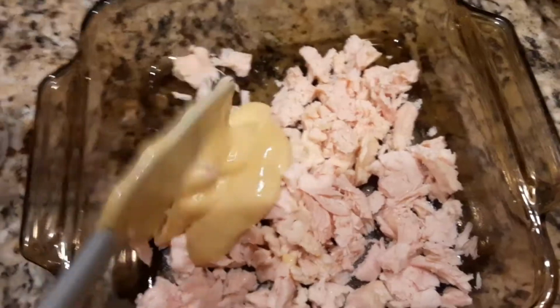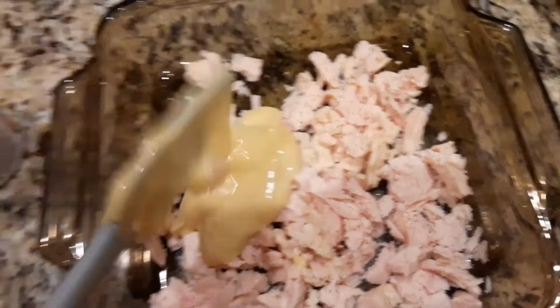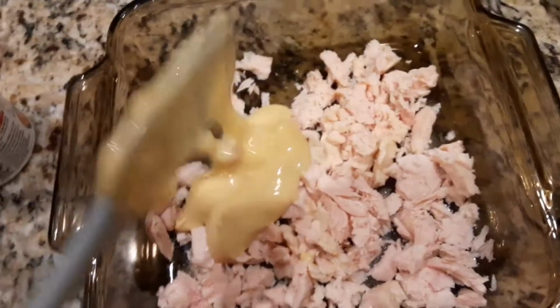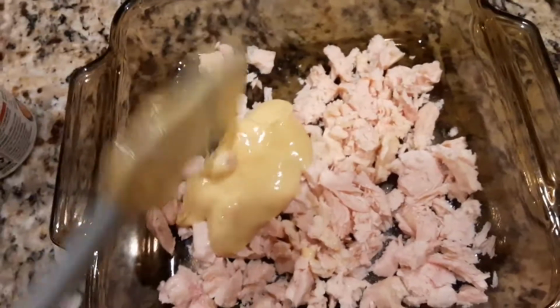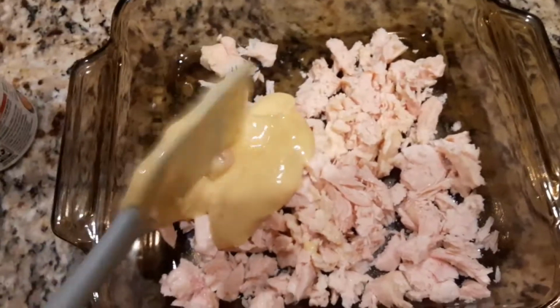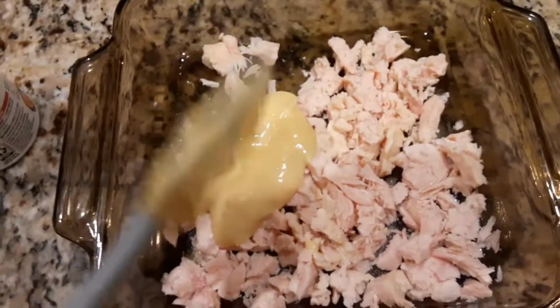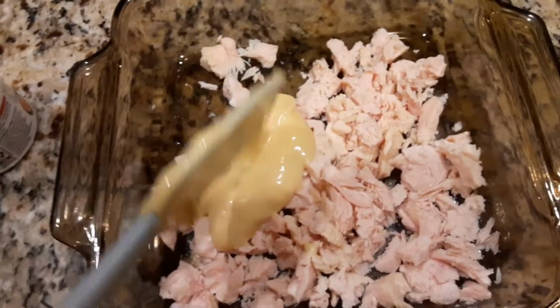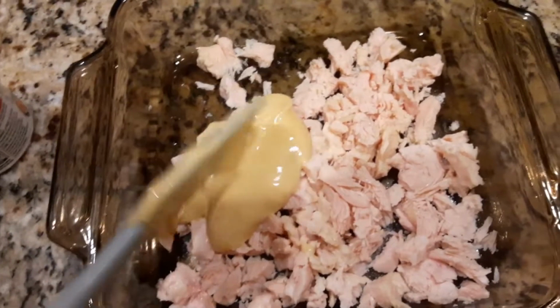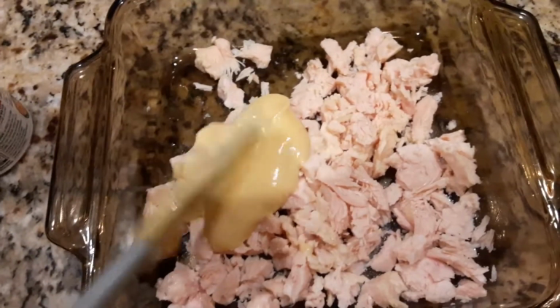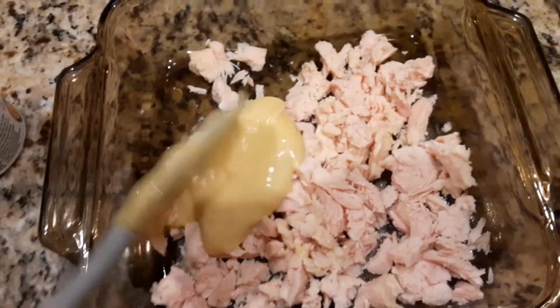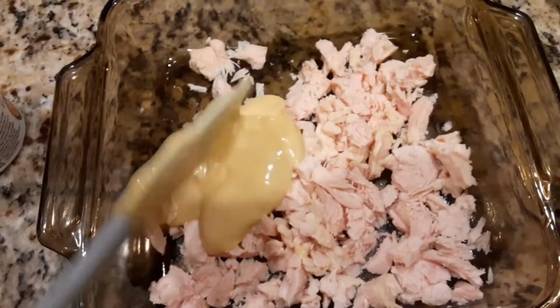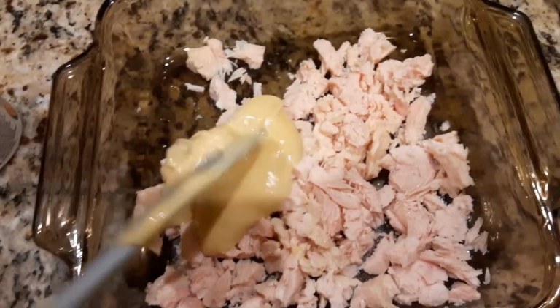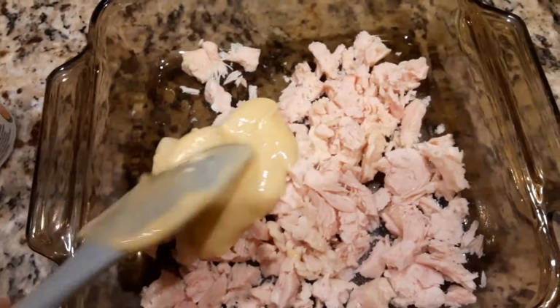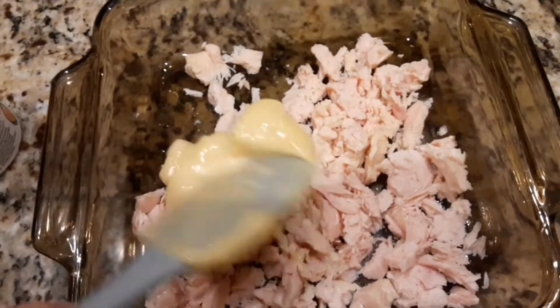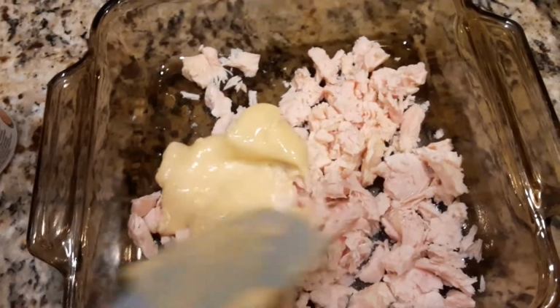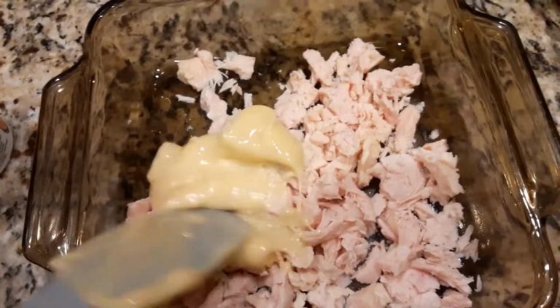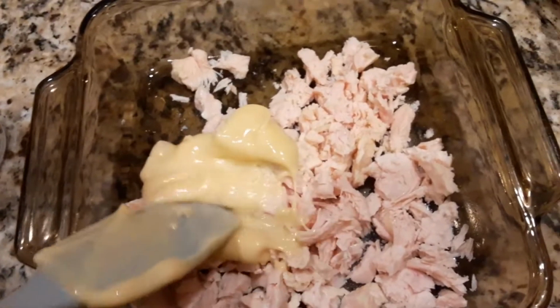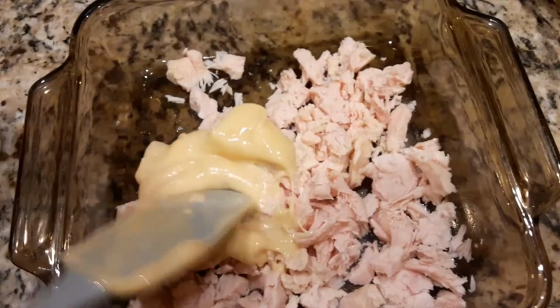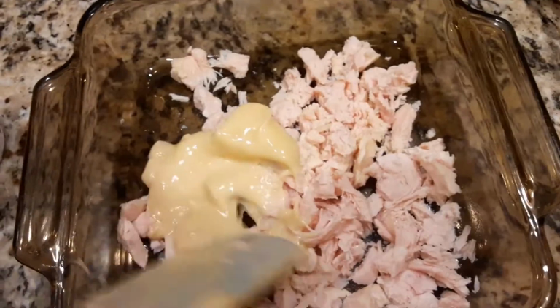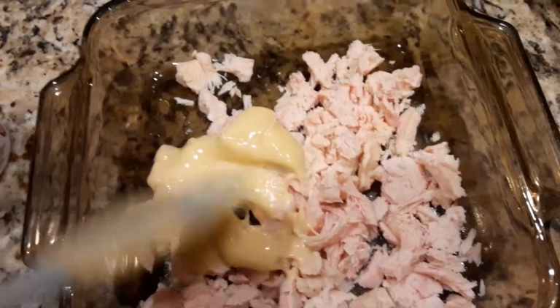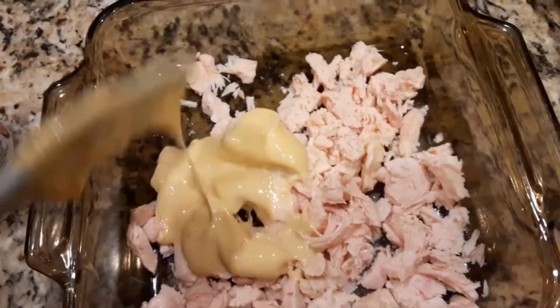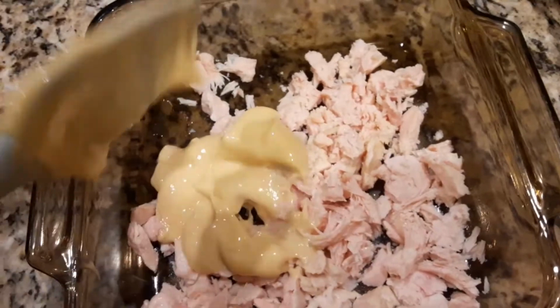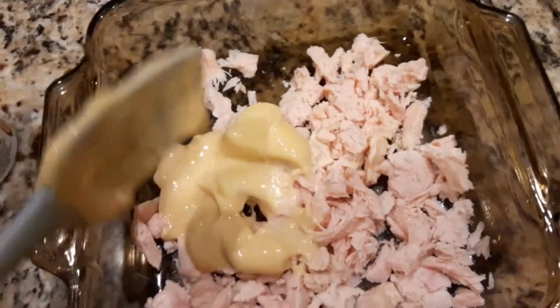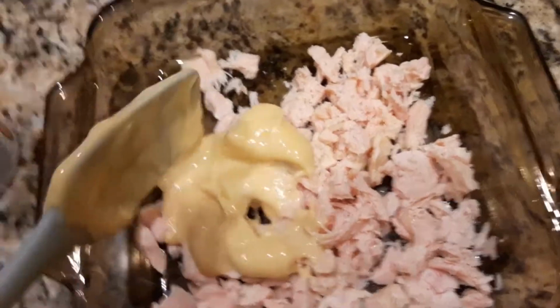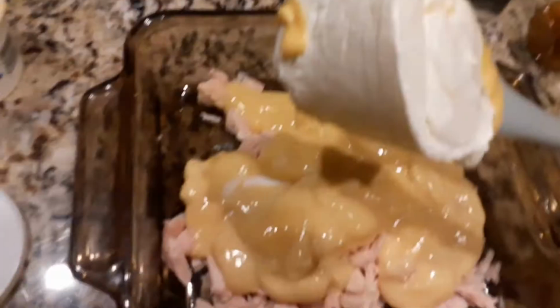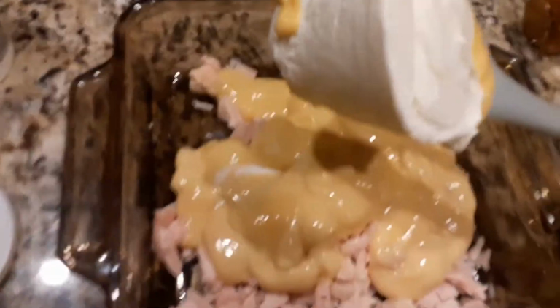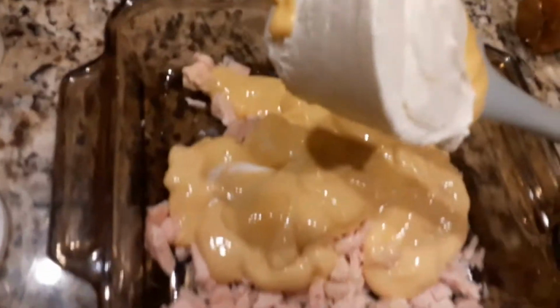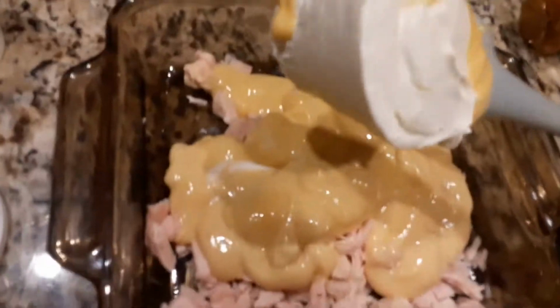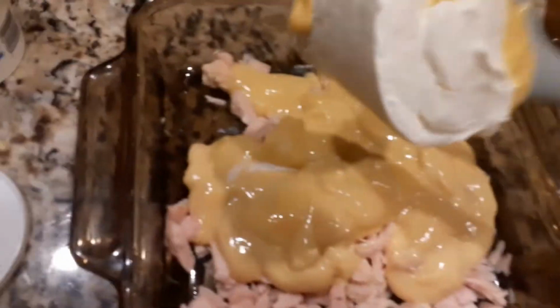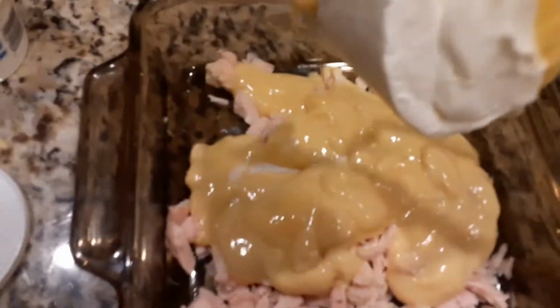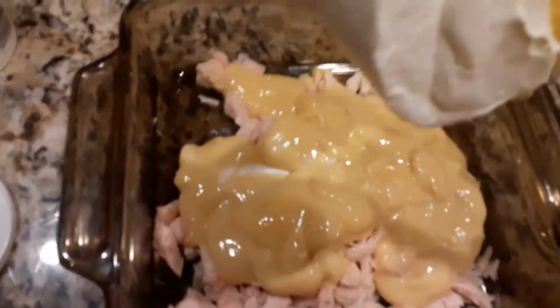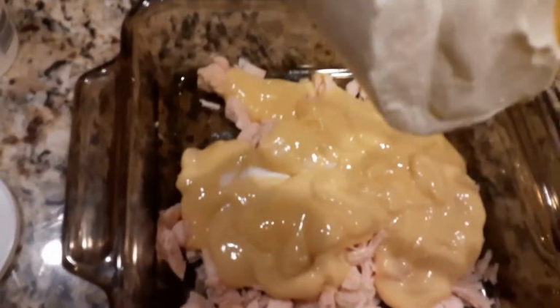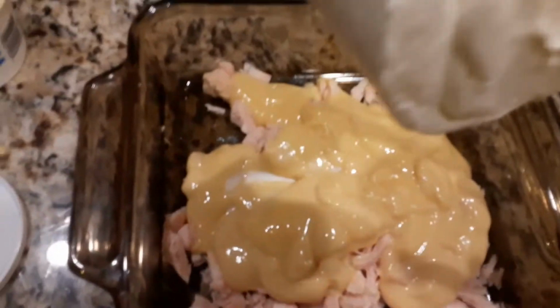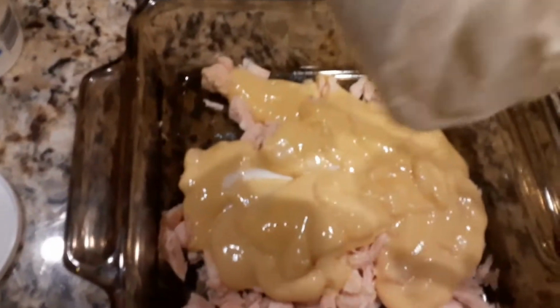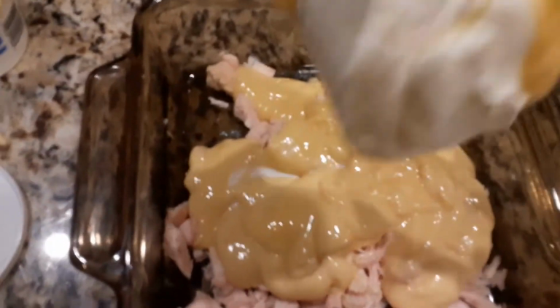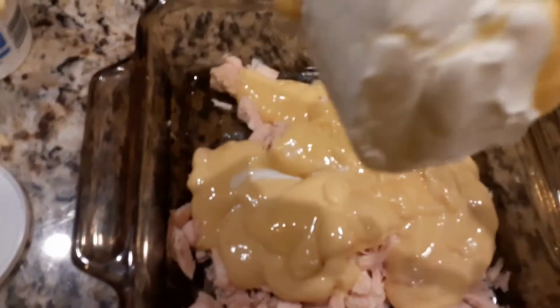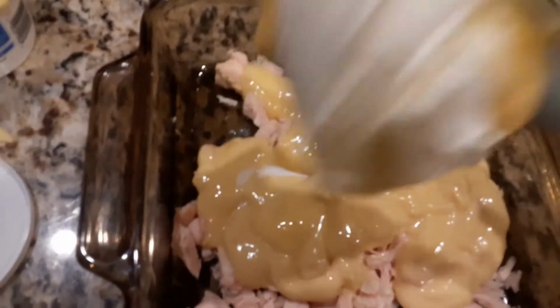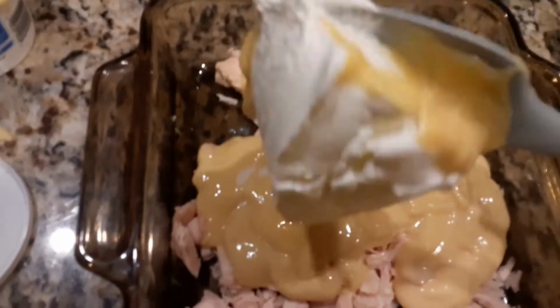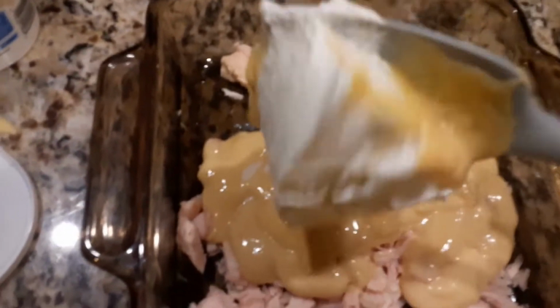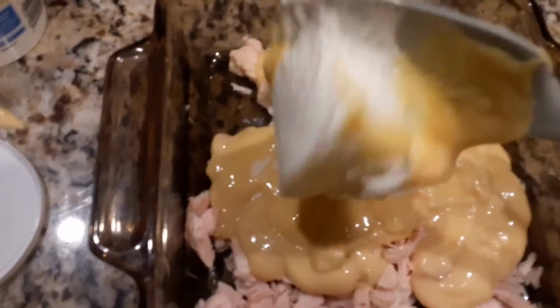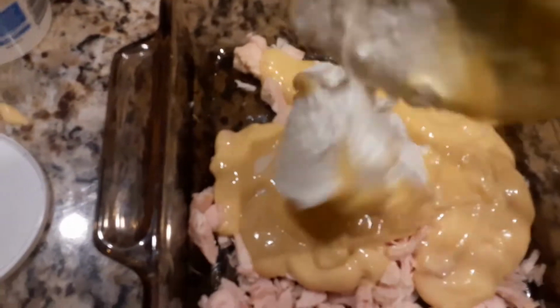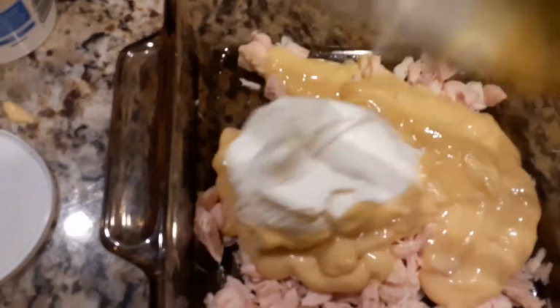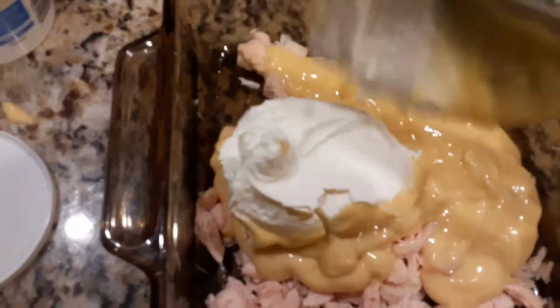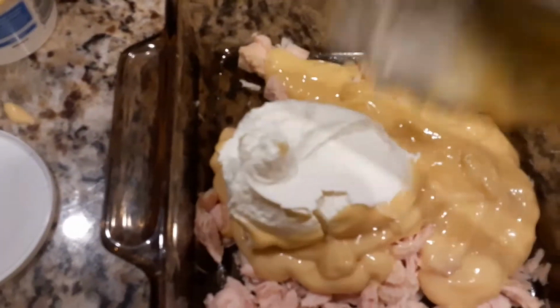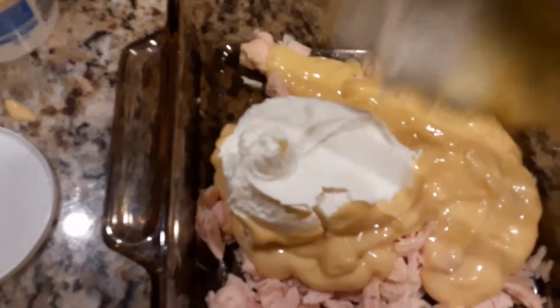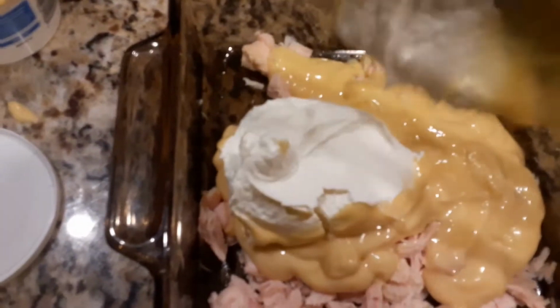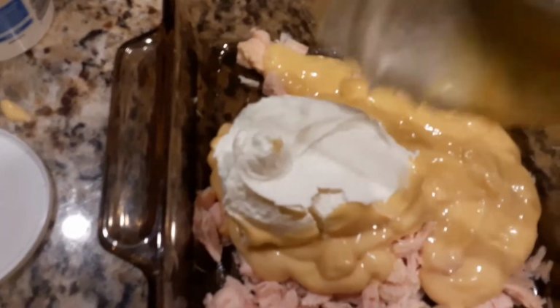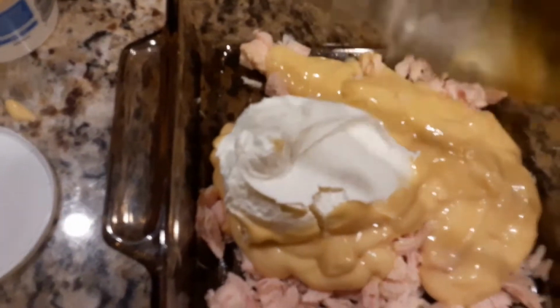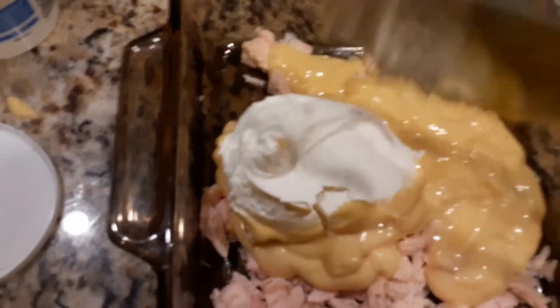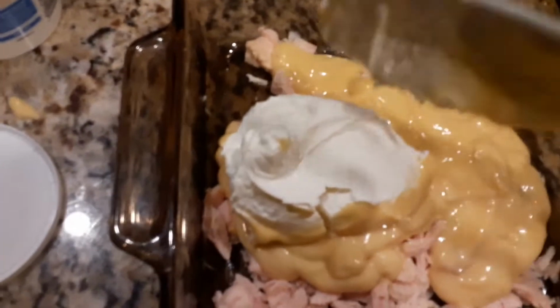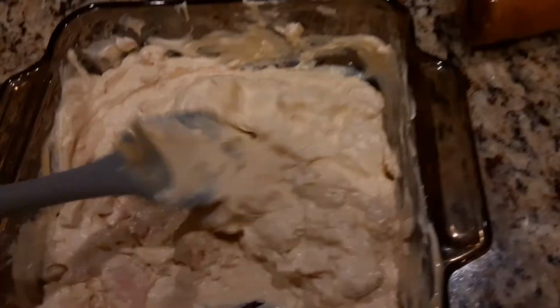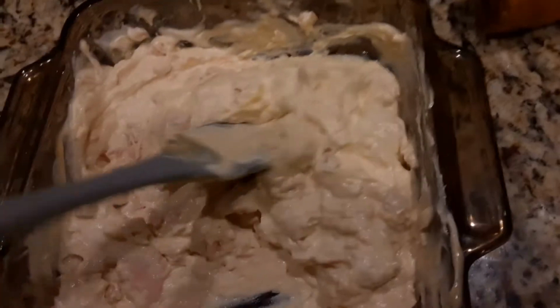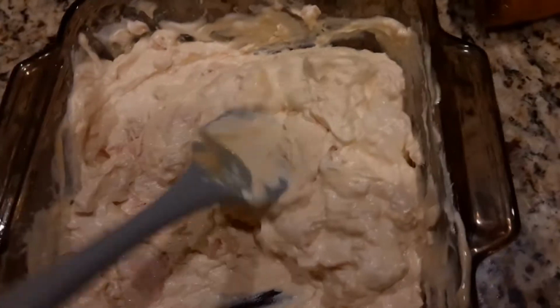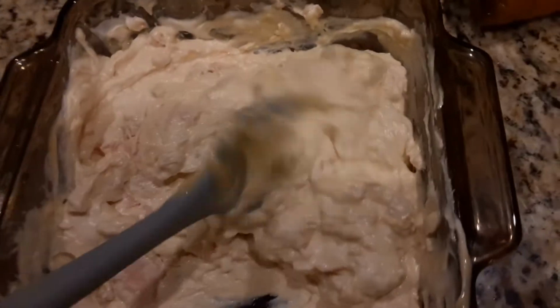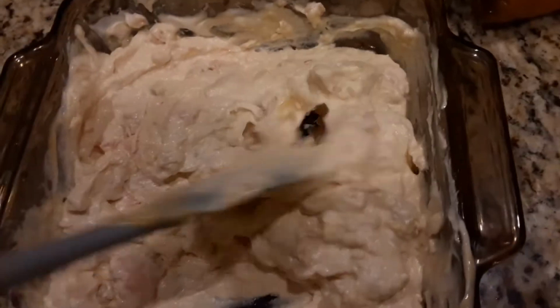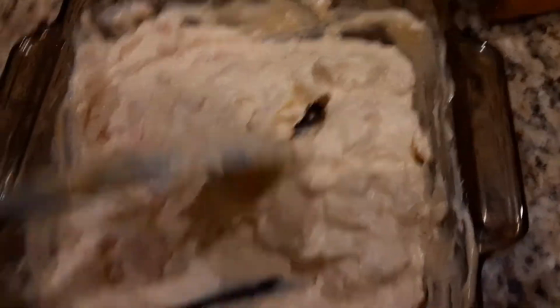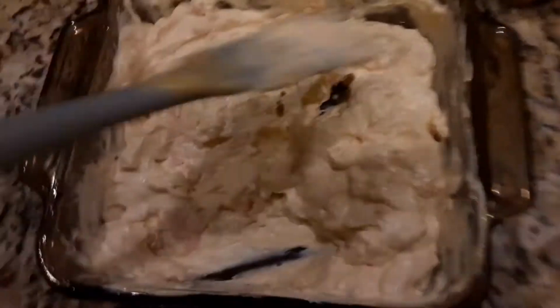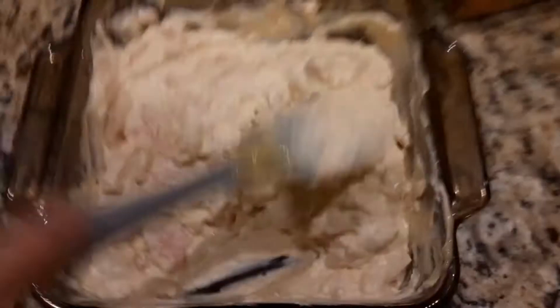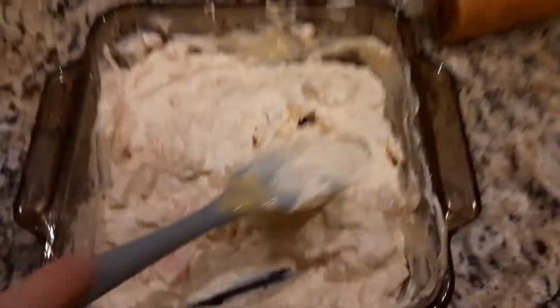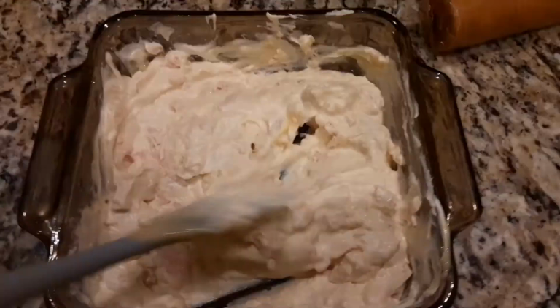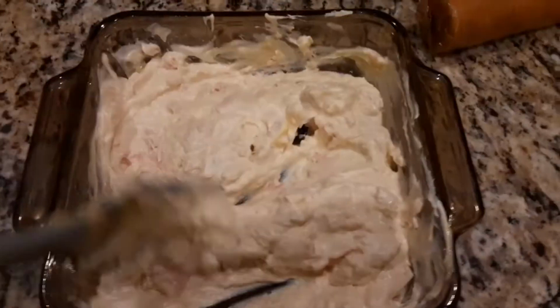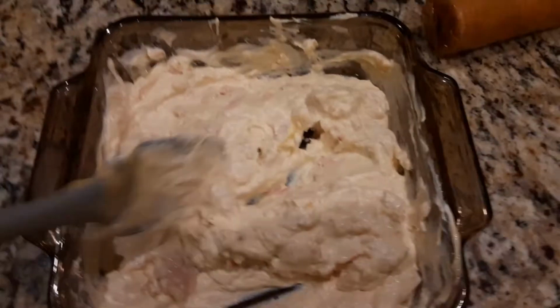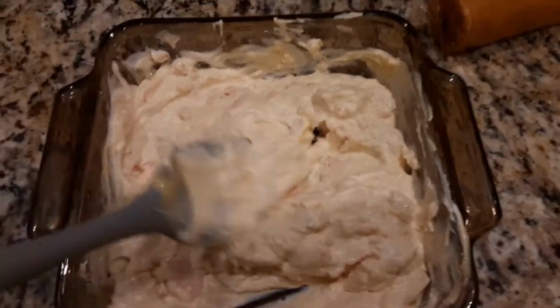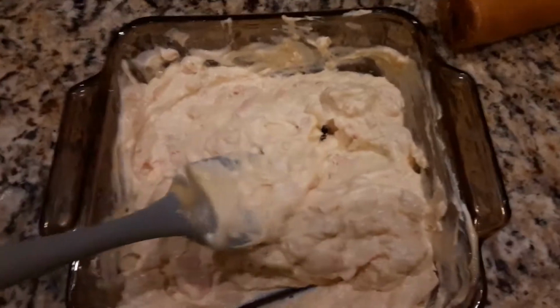Then we're going to put in the cream of chicken. Then put in that sour cream. Now mix it all up good.